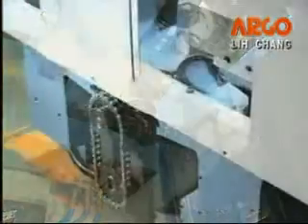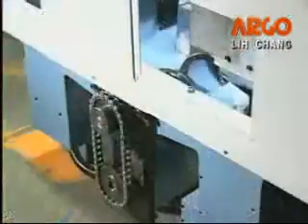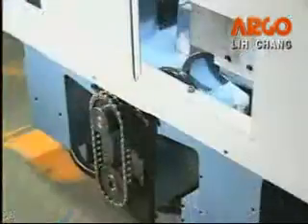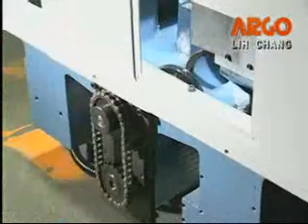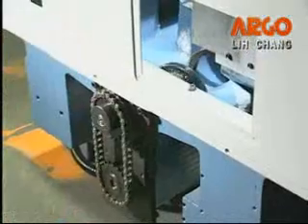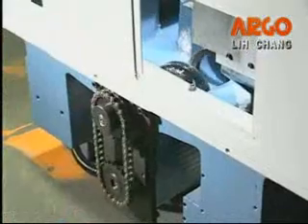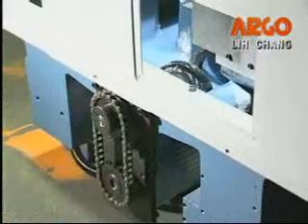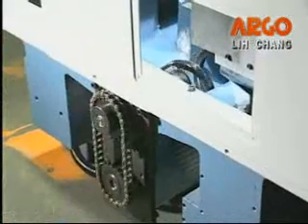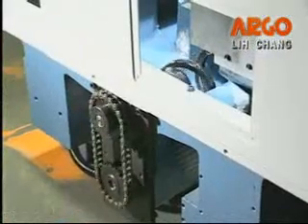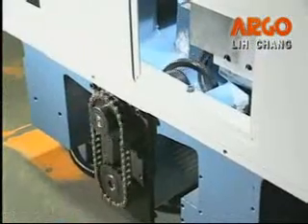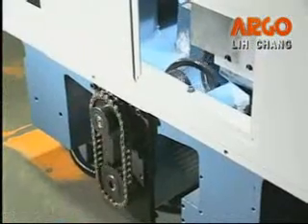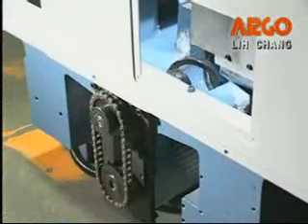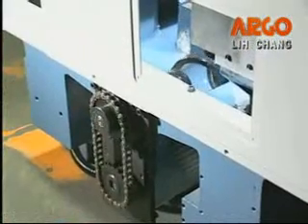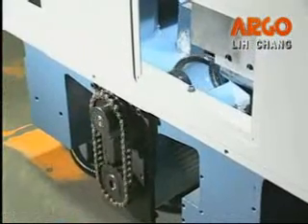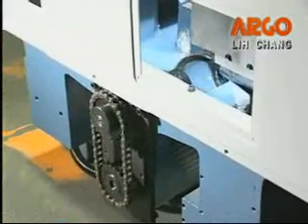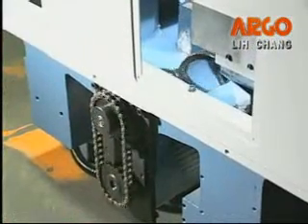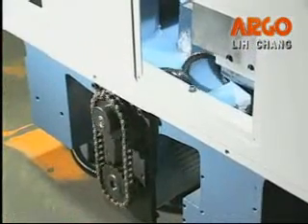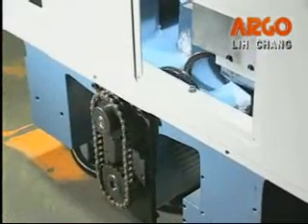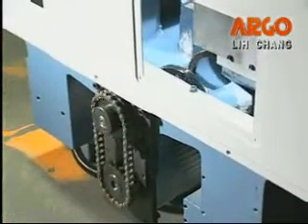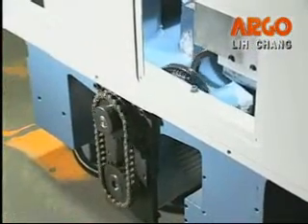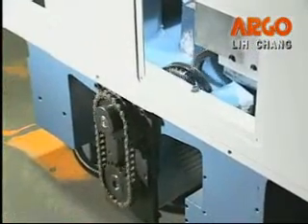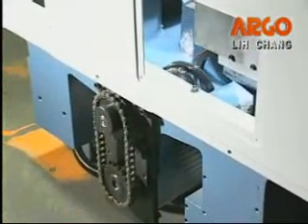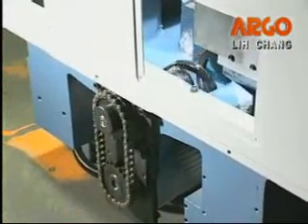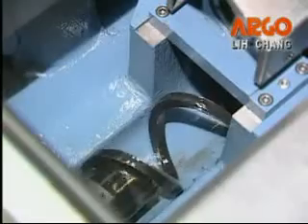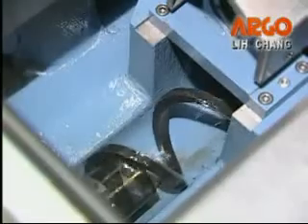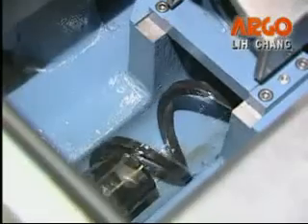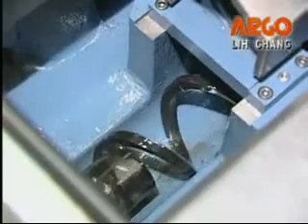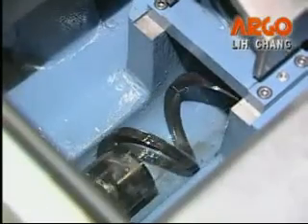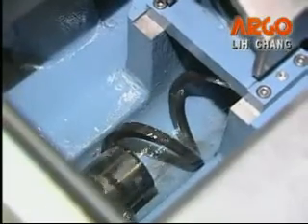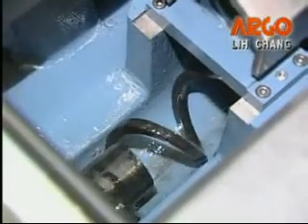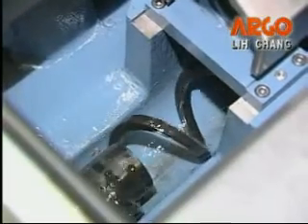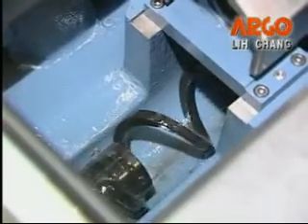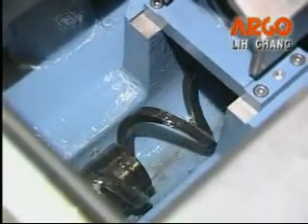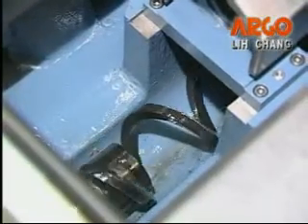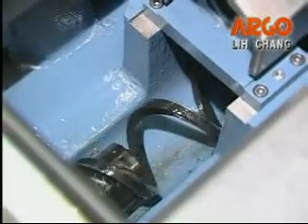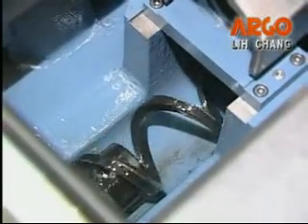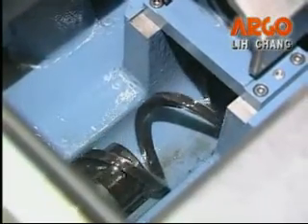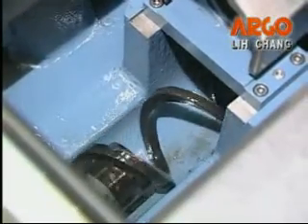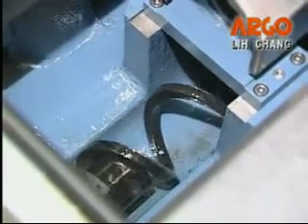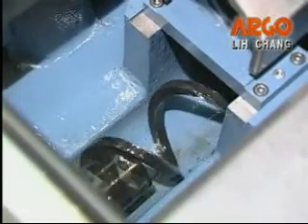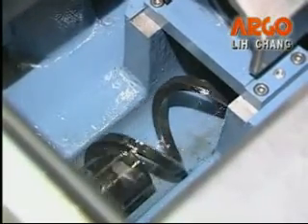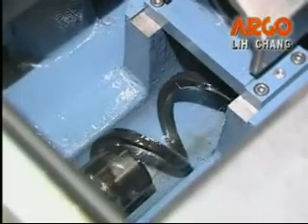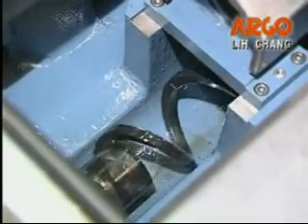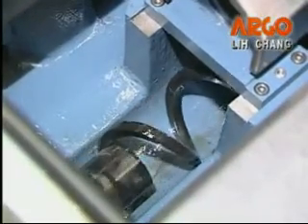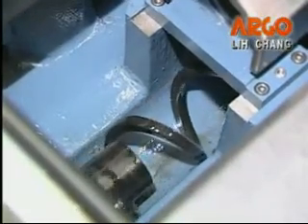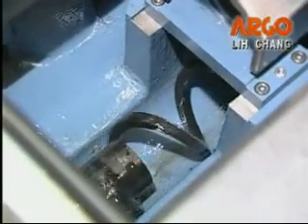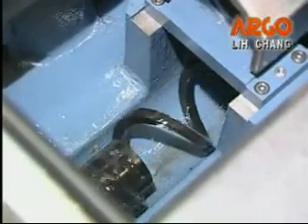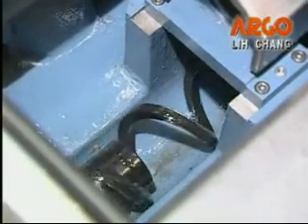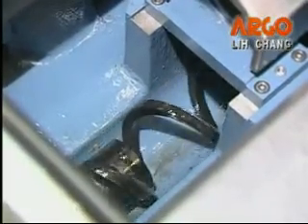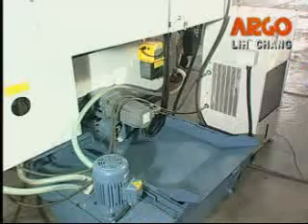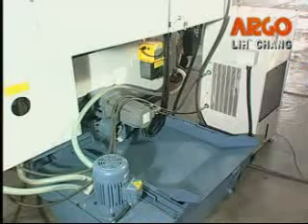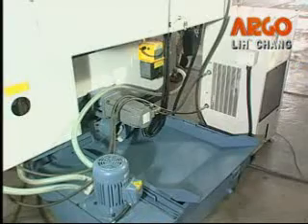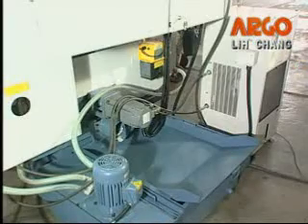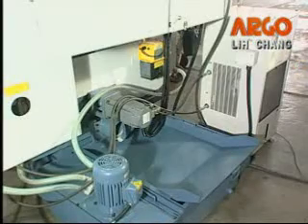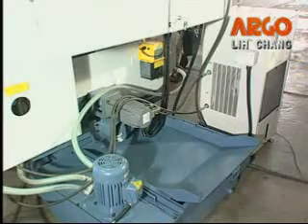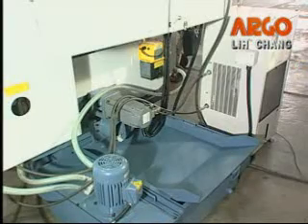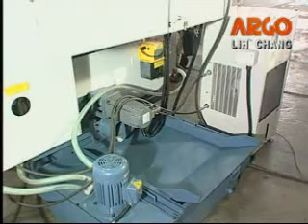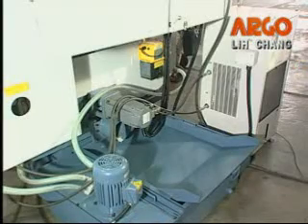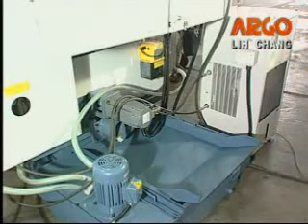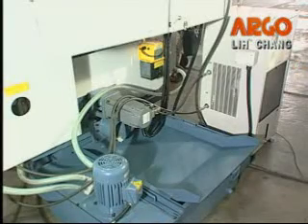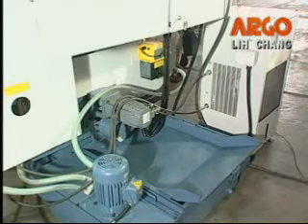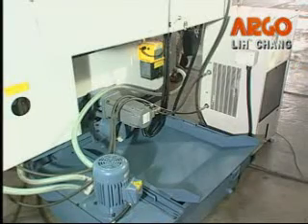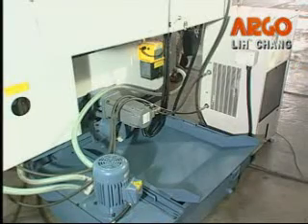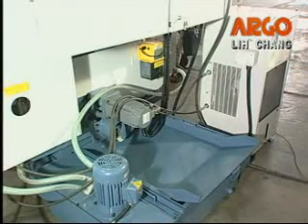Above the central base, there is a screw-type chip conveyor which can remove chips to the back chip bucket easily.